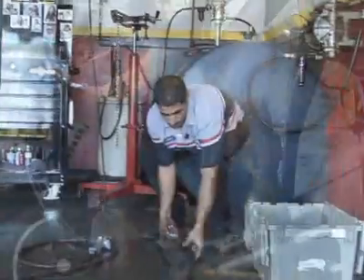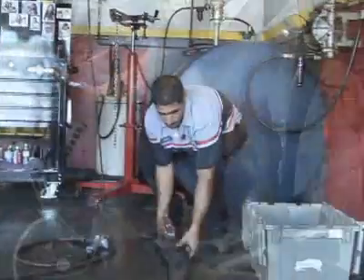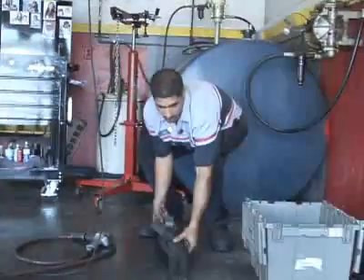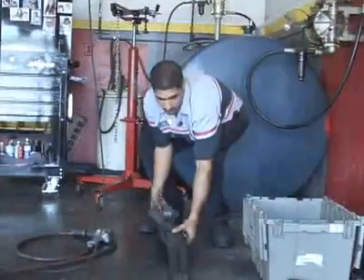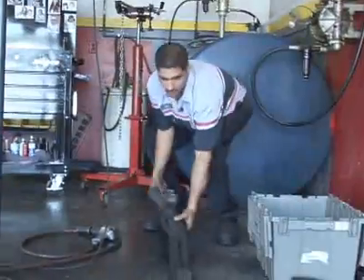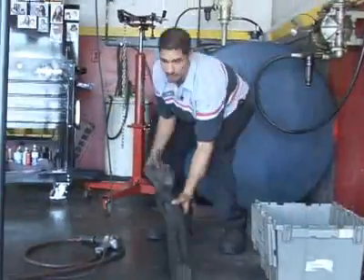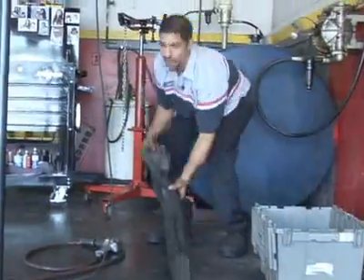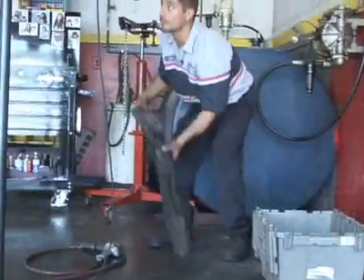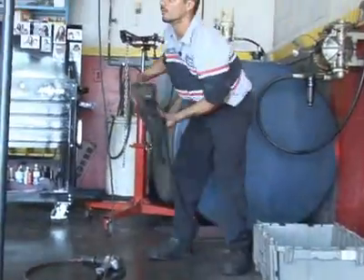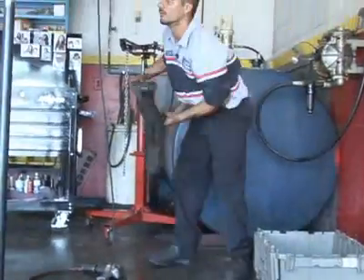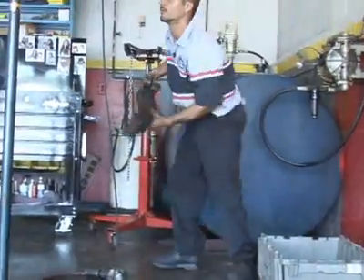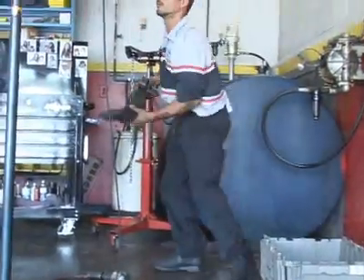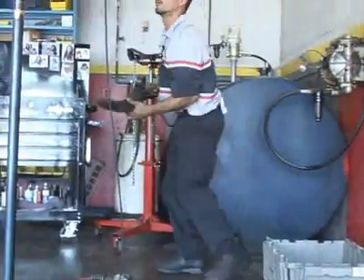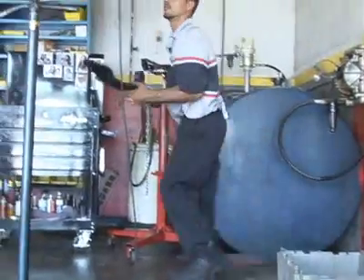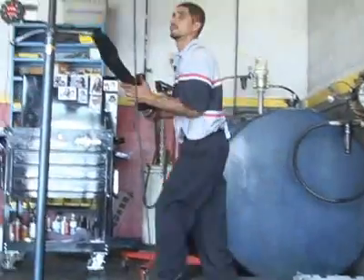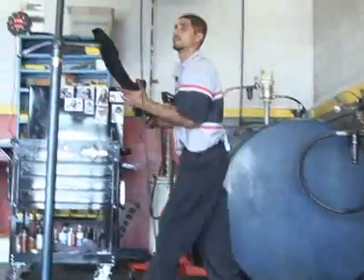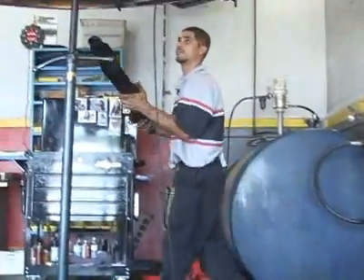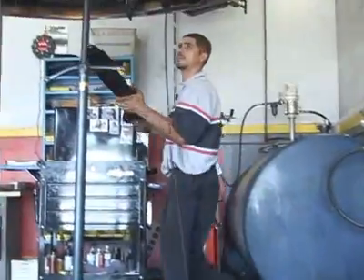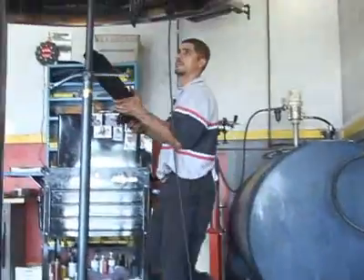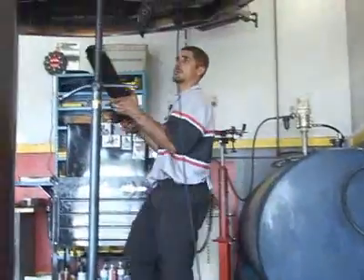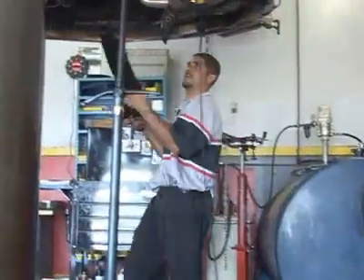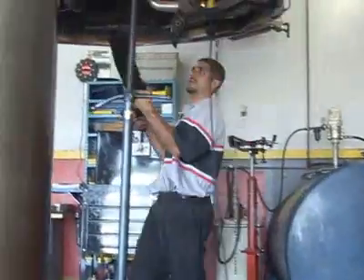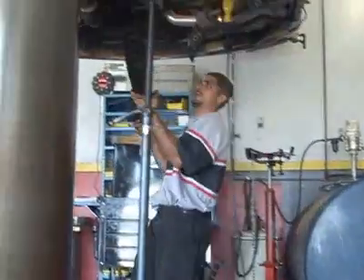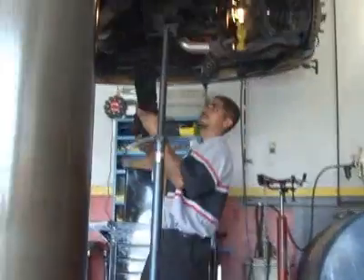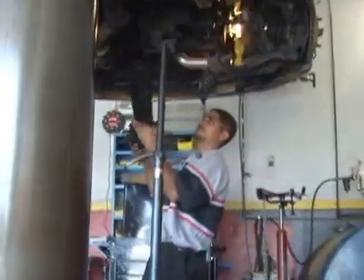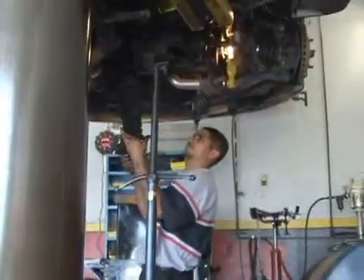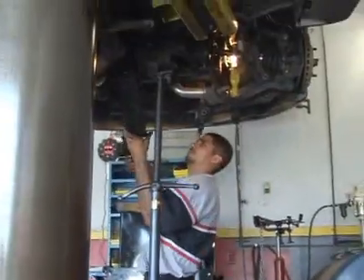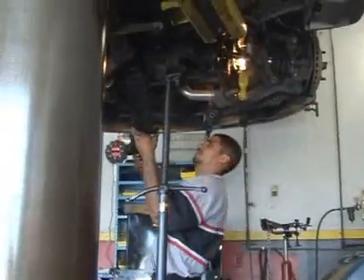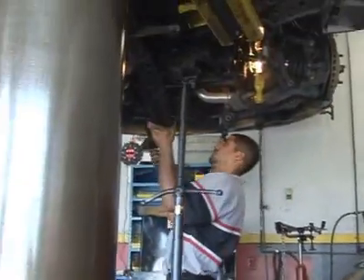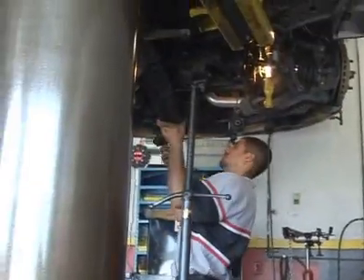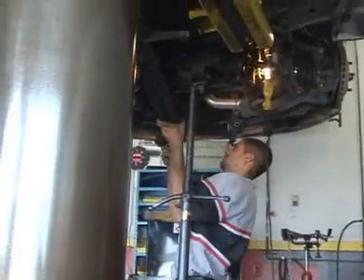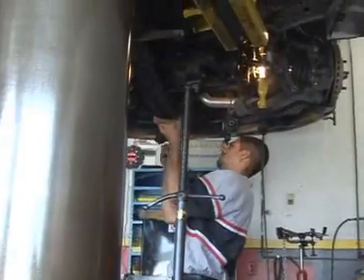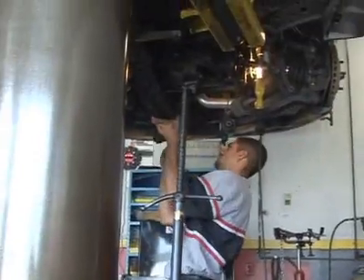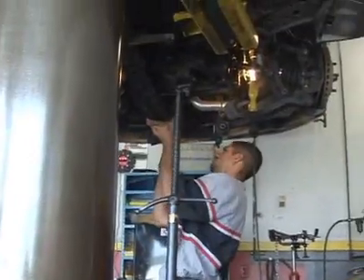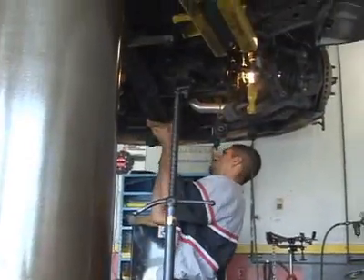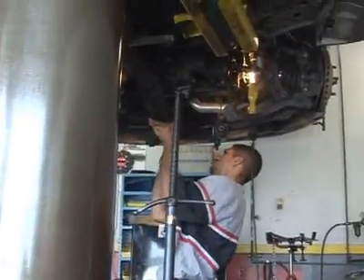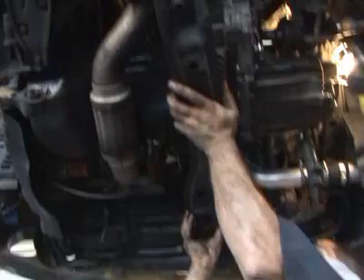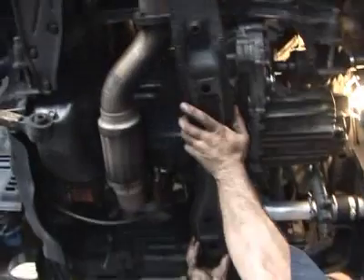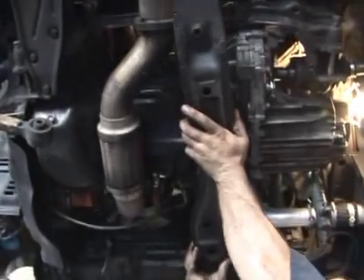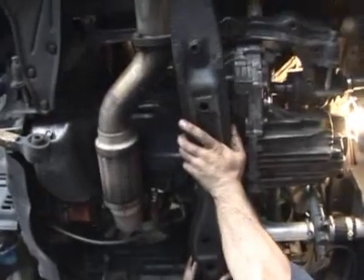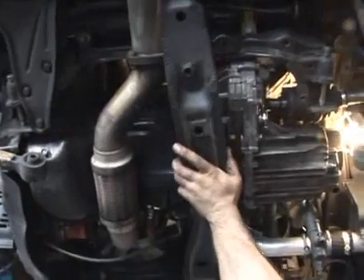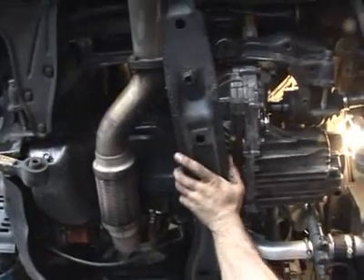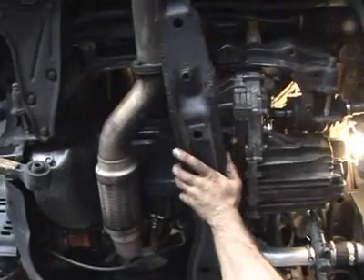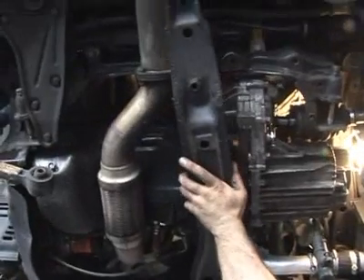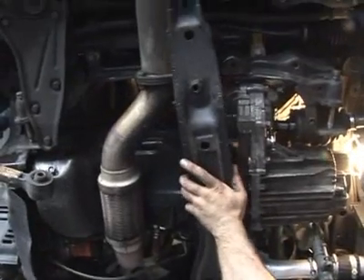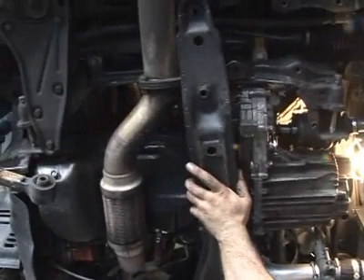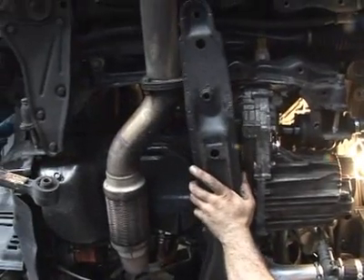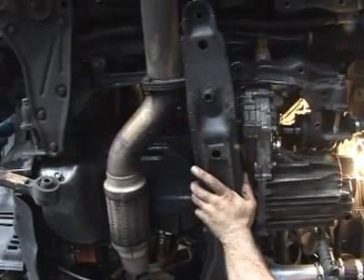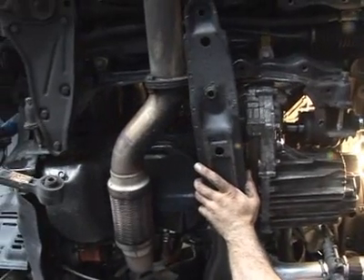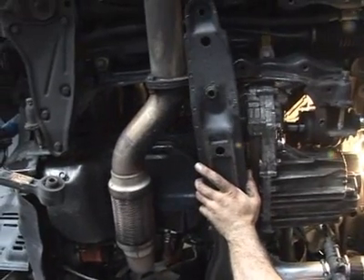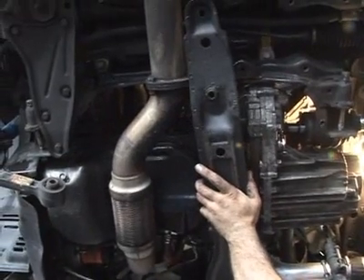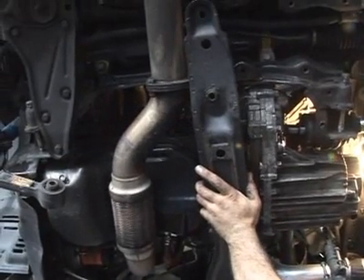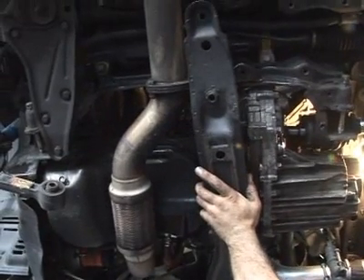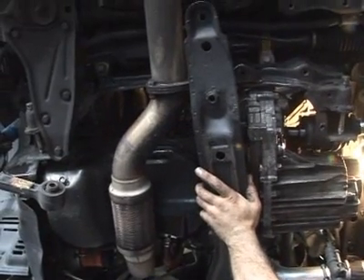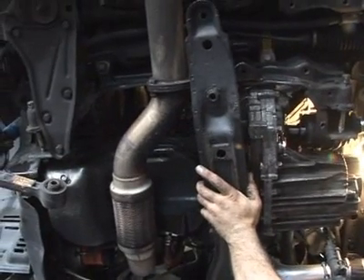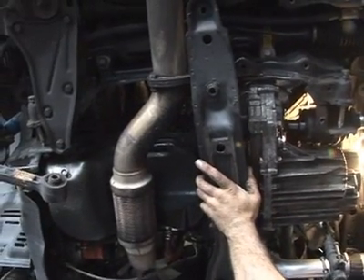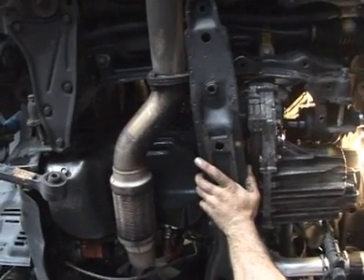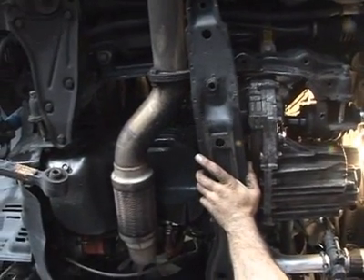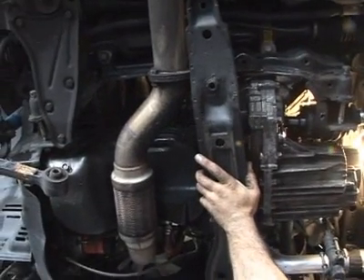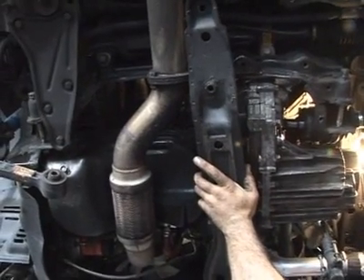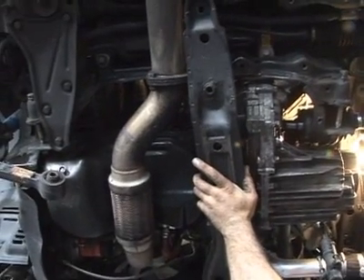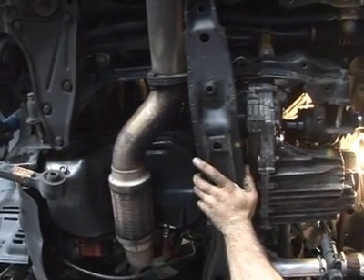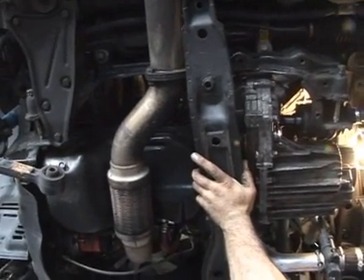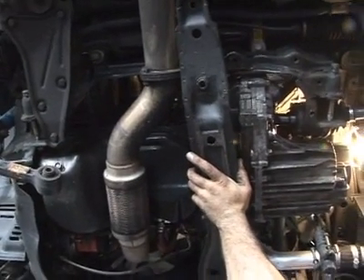When it's done, this is the subframe, and it'll get bolted up to the bottom and hold everything up in the car in place.